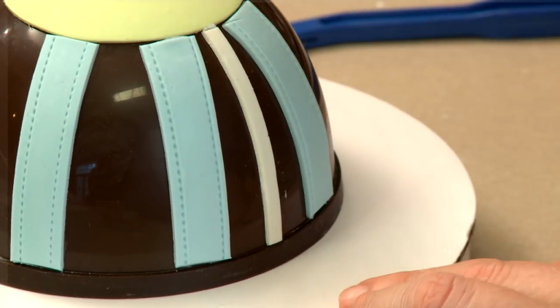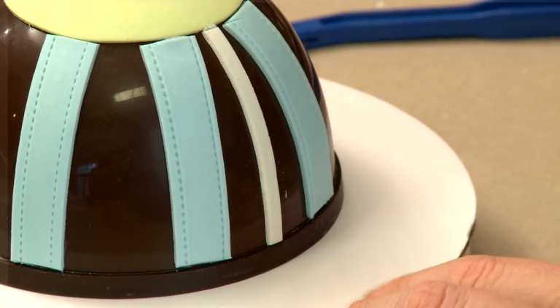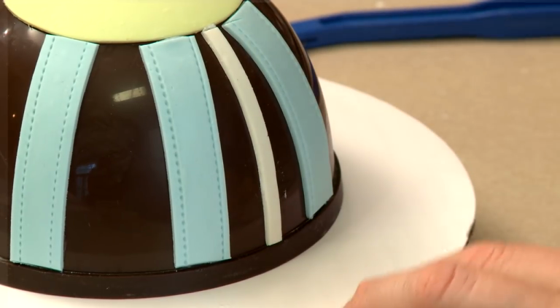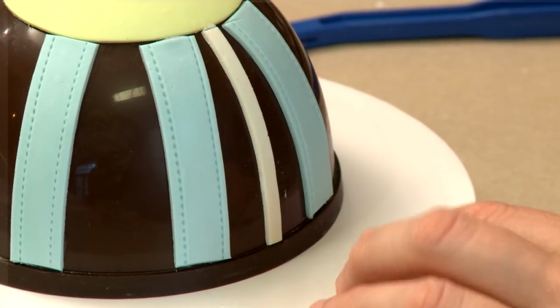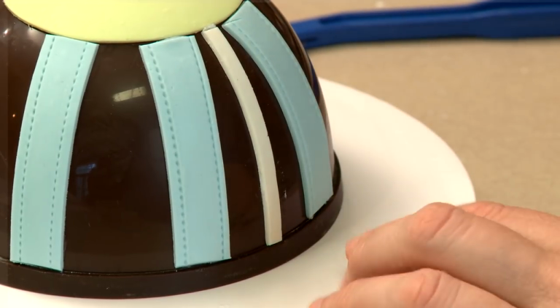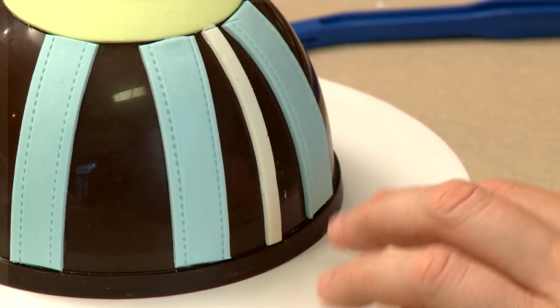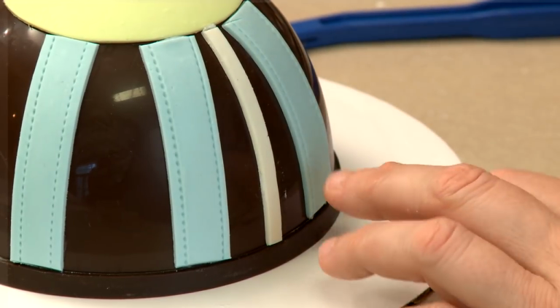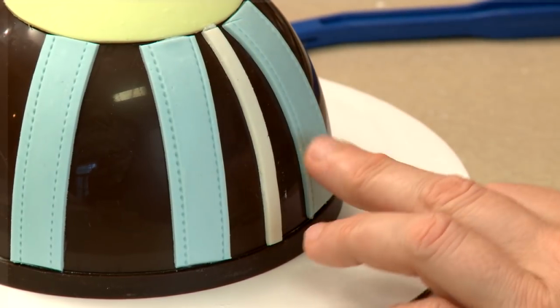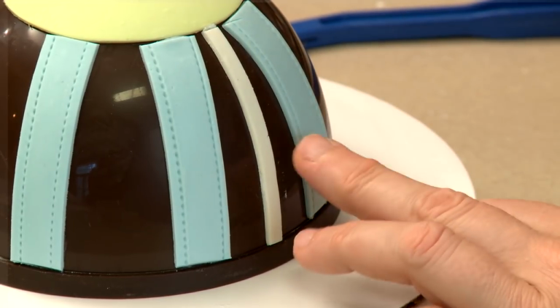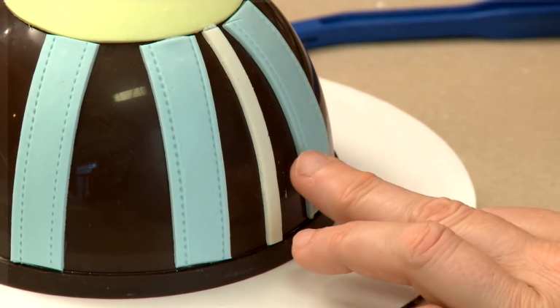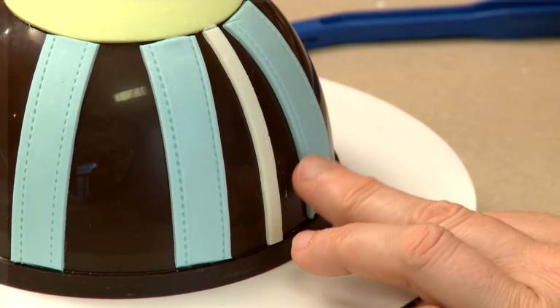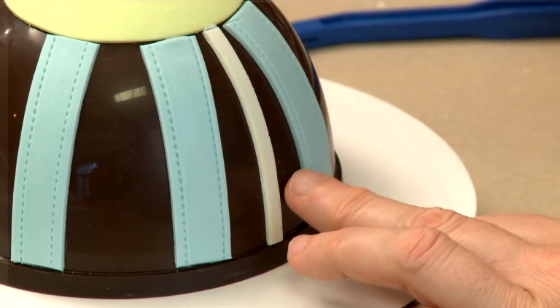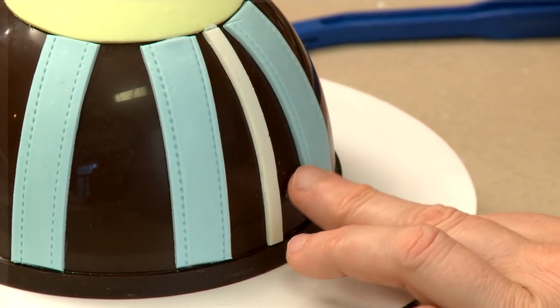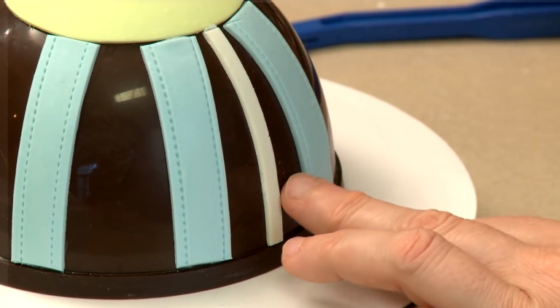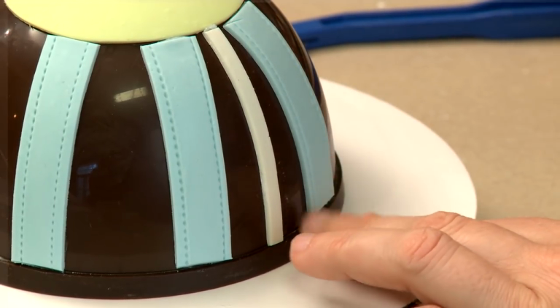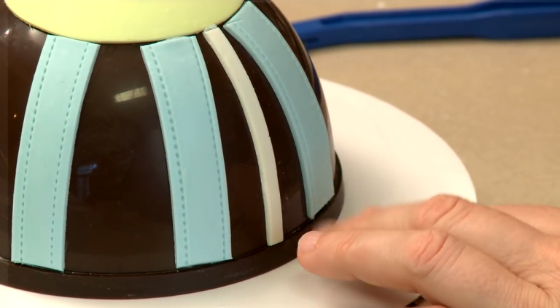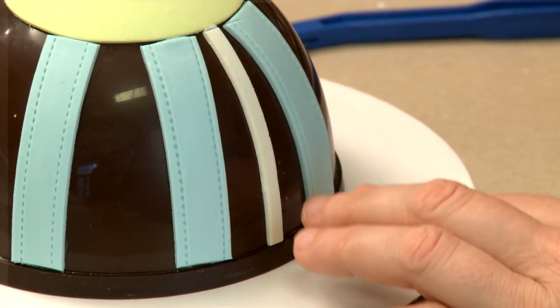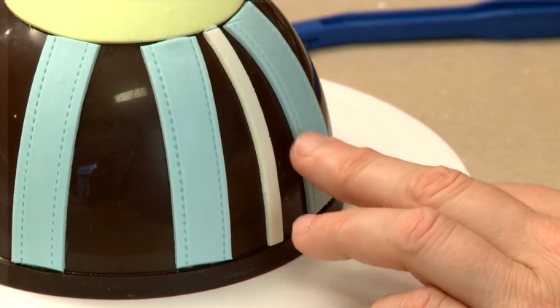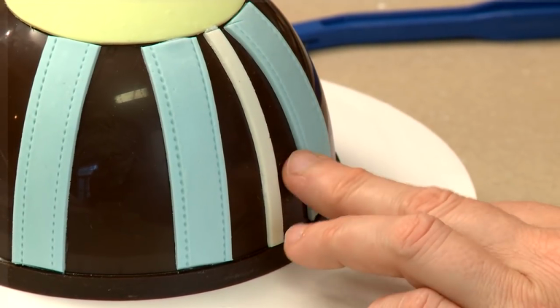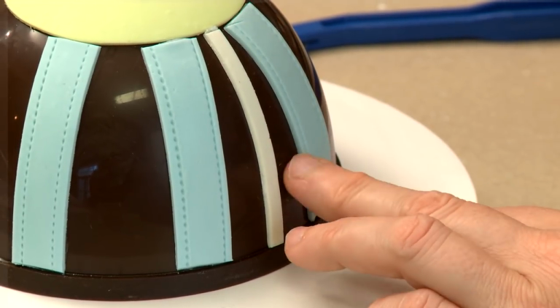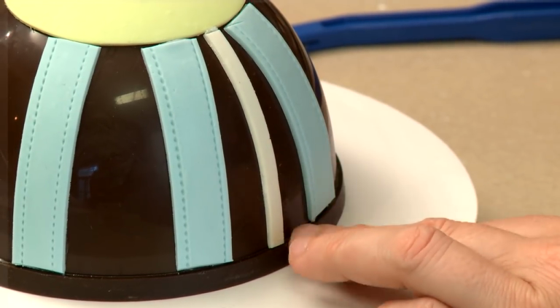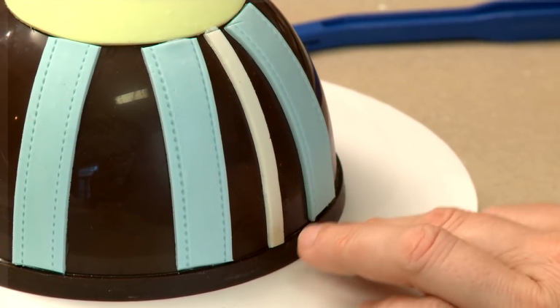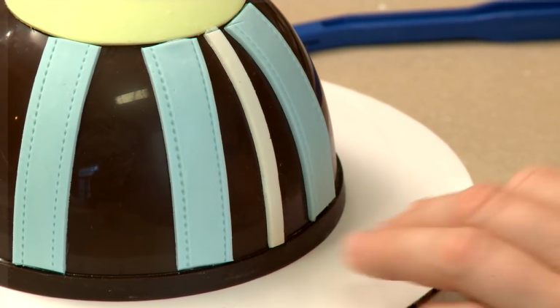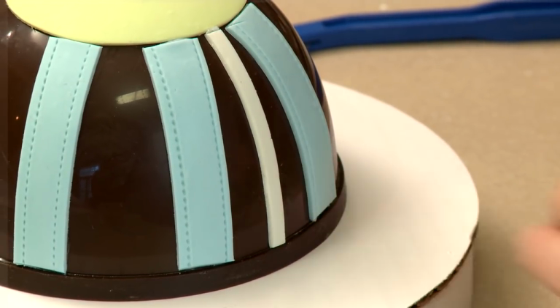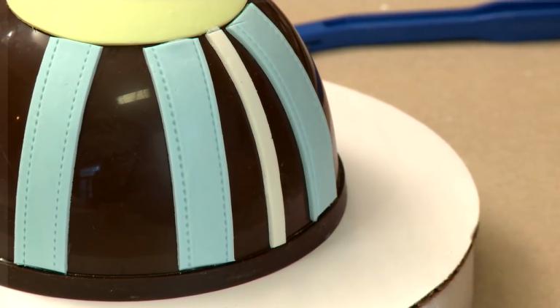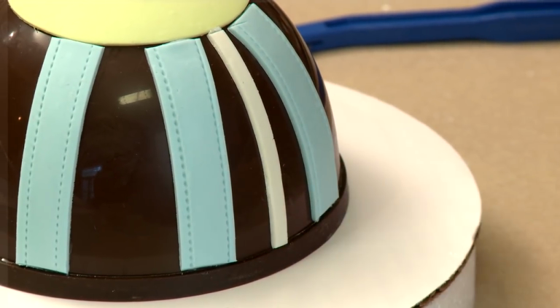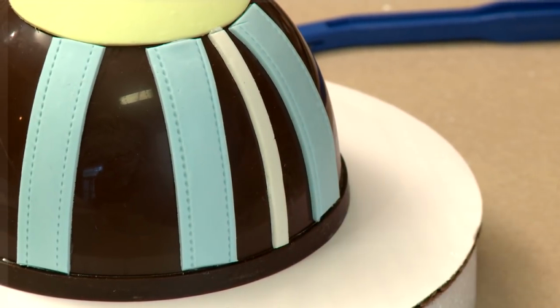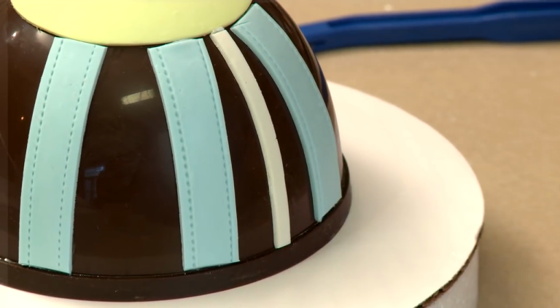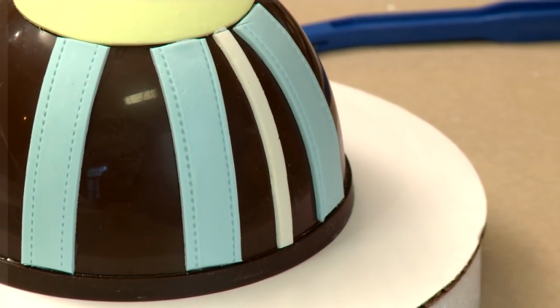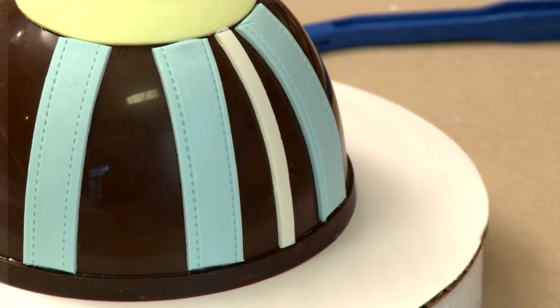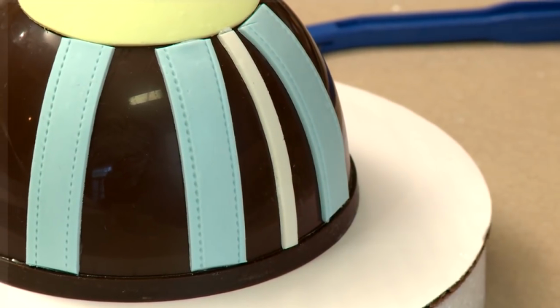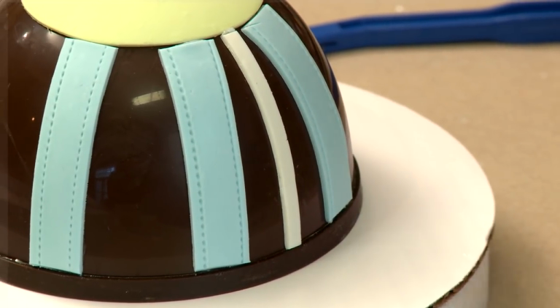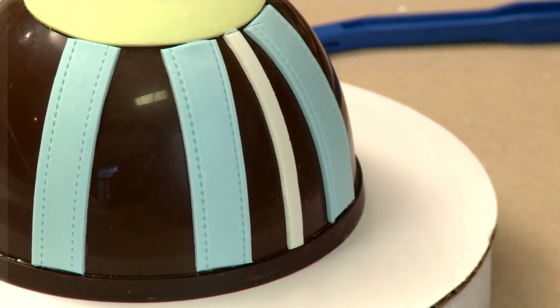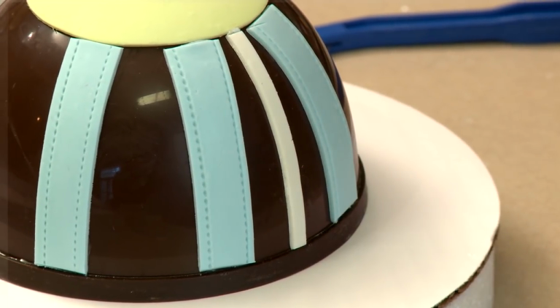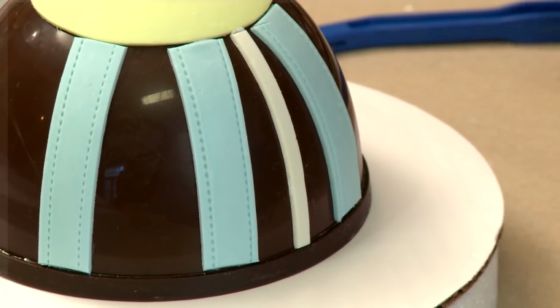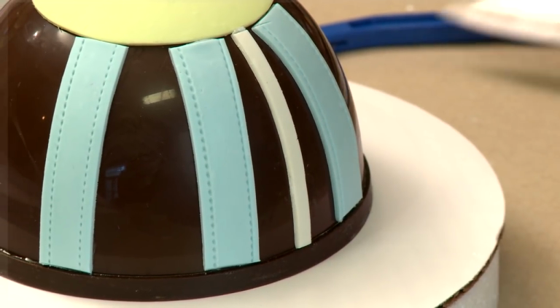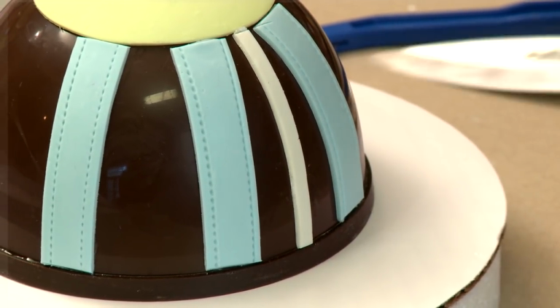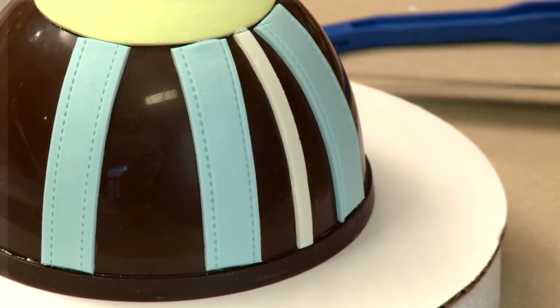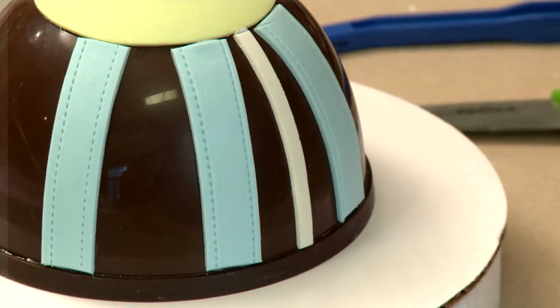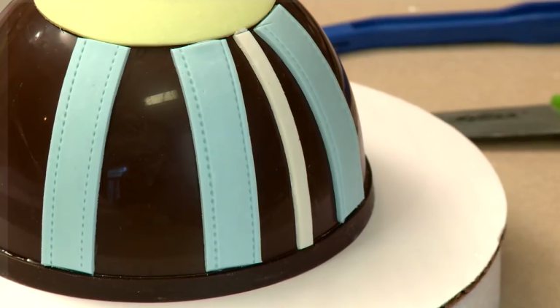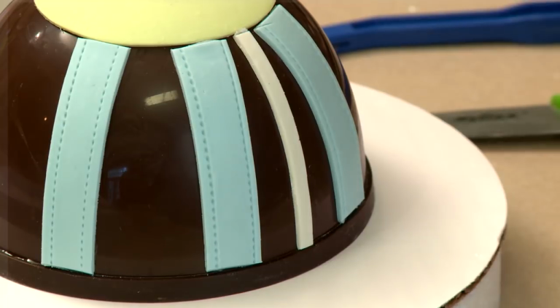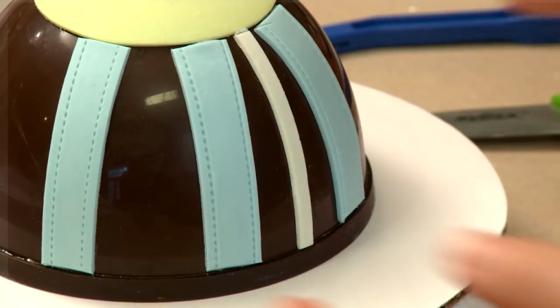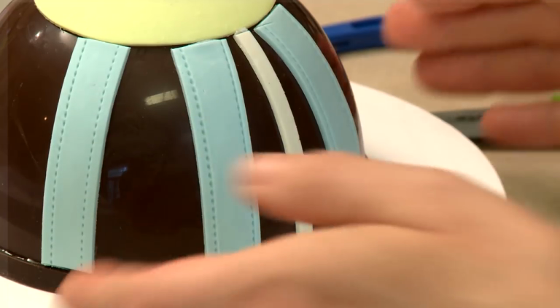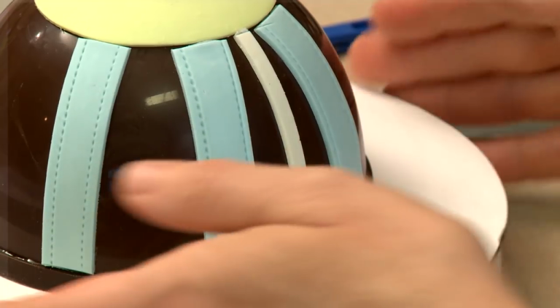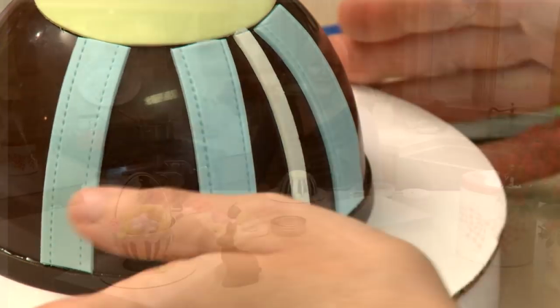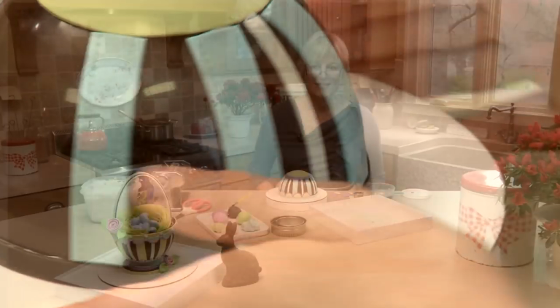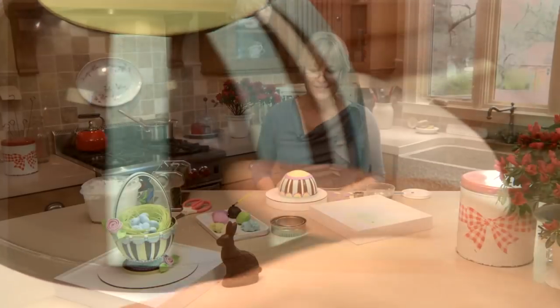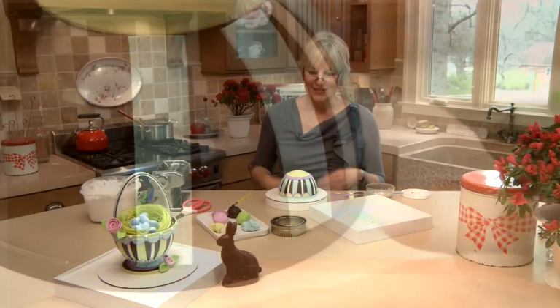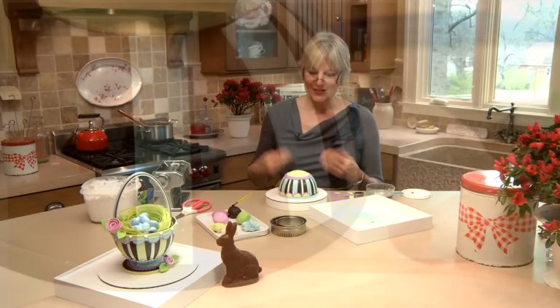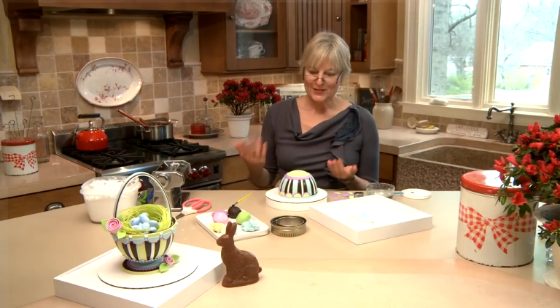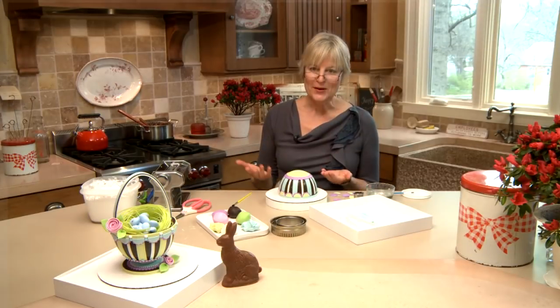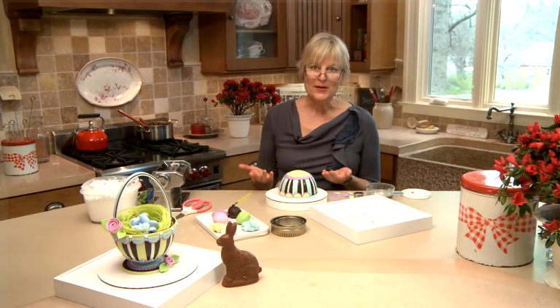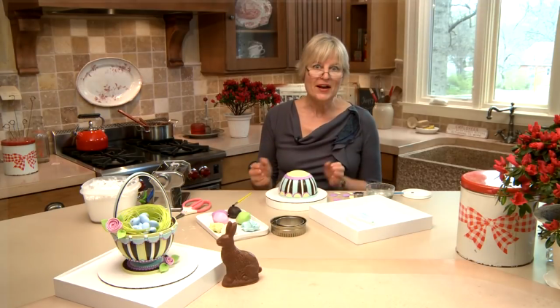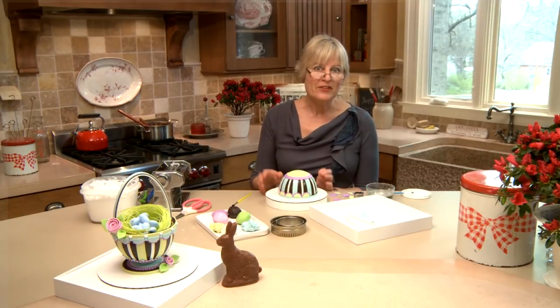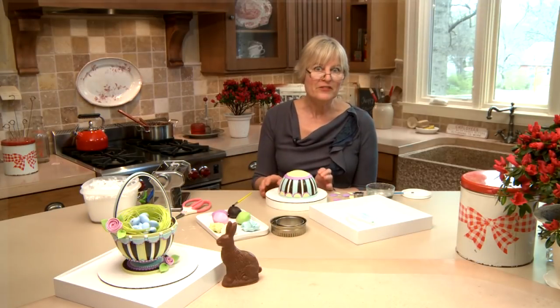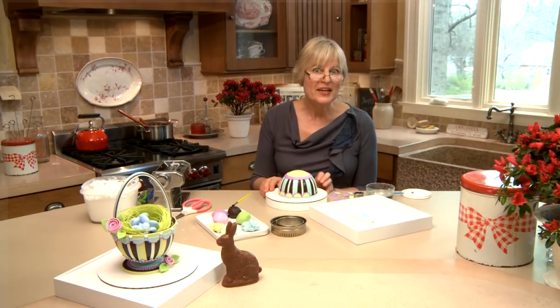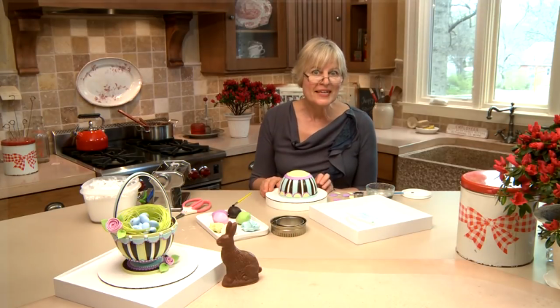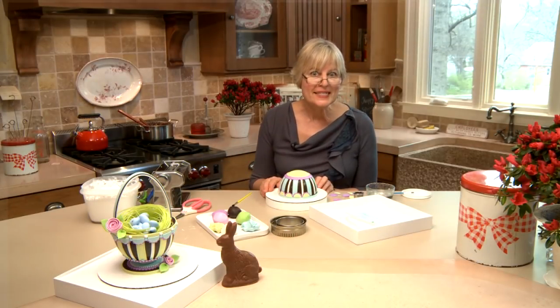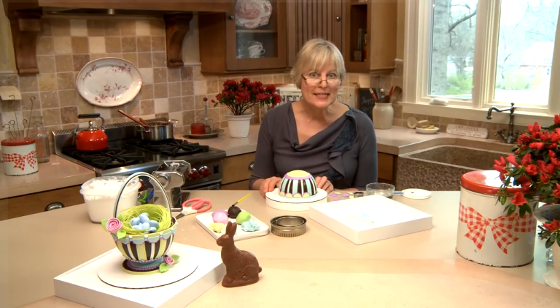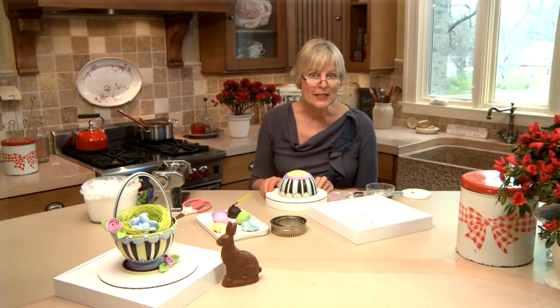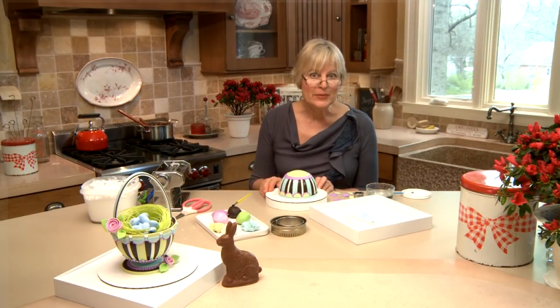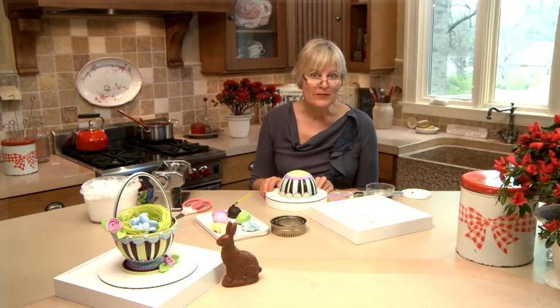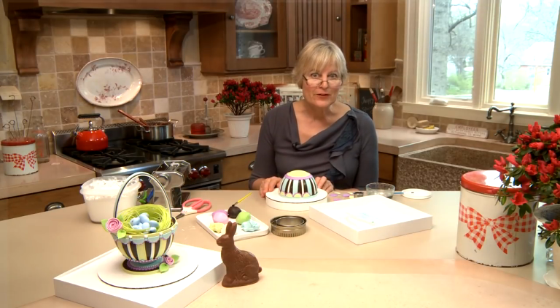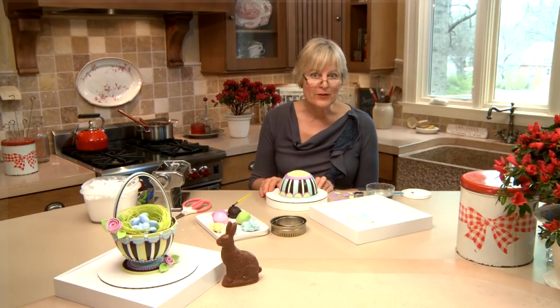Once I've got one quadrant of blue done, I proceed the same way all the way around. Once all the blue stripes are laid, I come in with the white stripes. I'm laying thinner white stripes — these might be a little shy of a quarter of an inch wide — going down the exact same way in between the blue stripes. If a stripe goes down a little crooked you can kind of cheat it with the side of your knife.